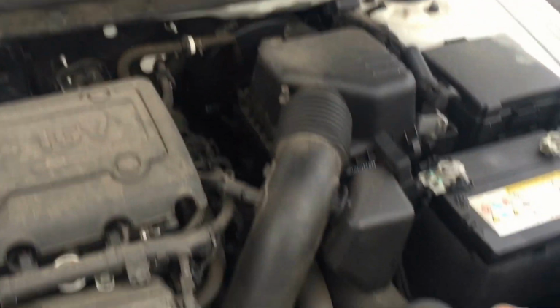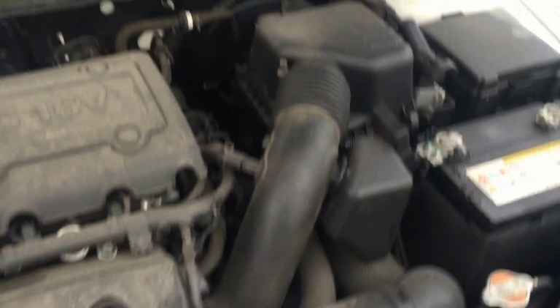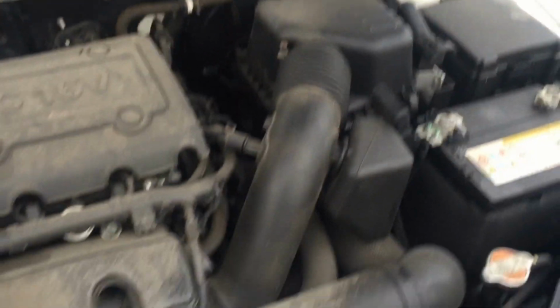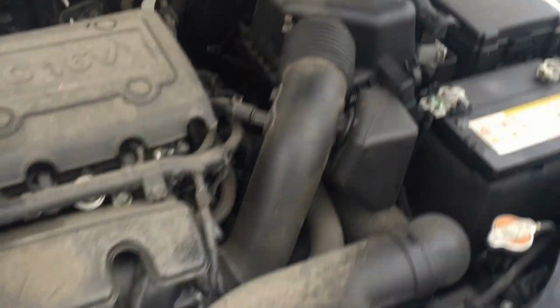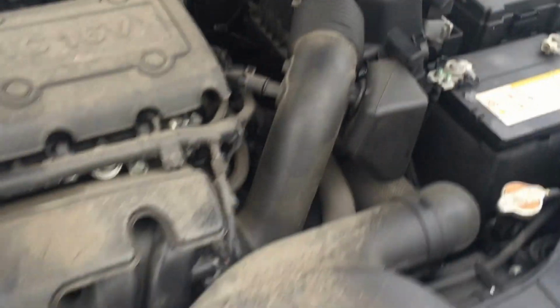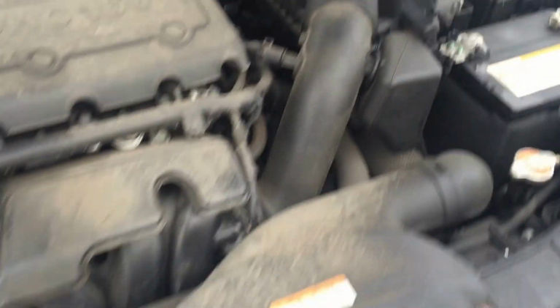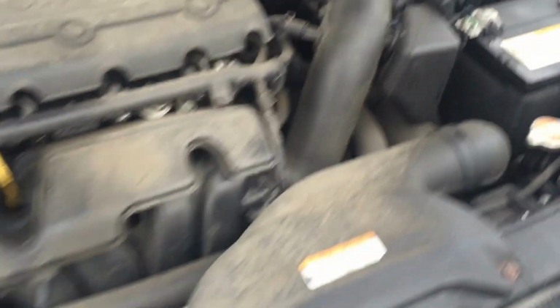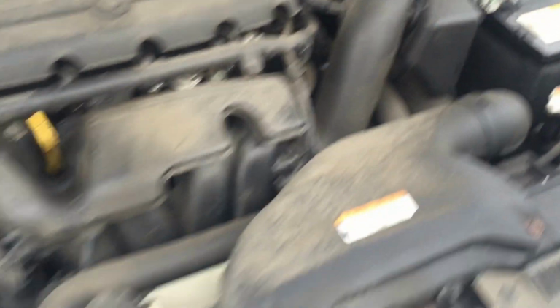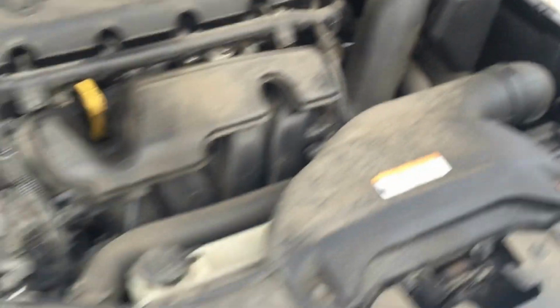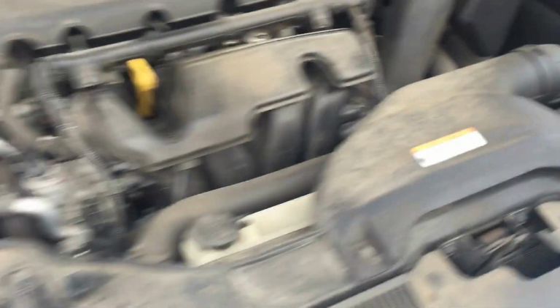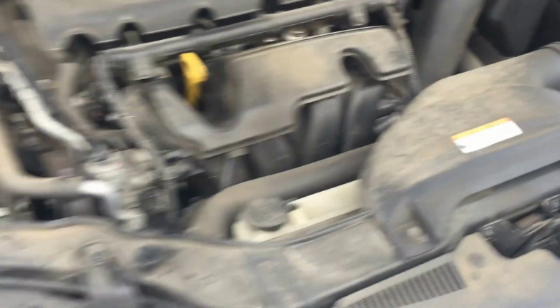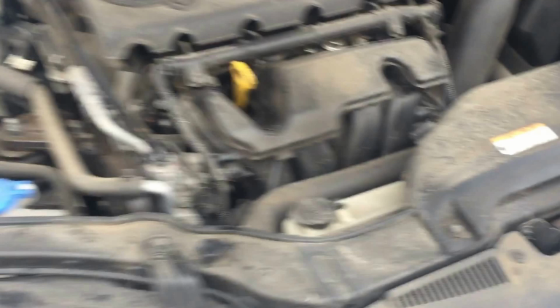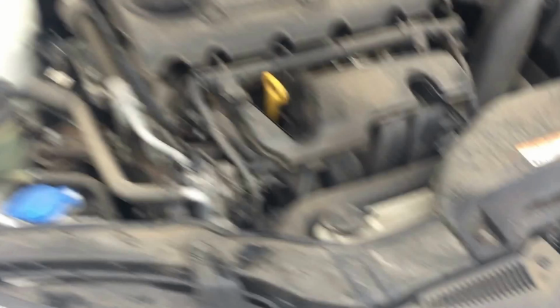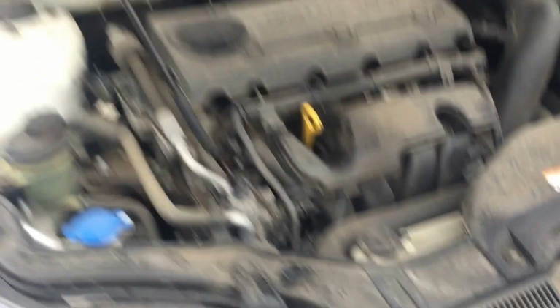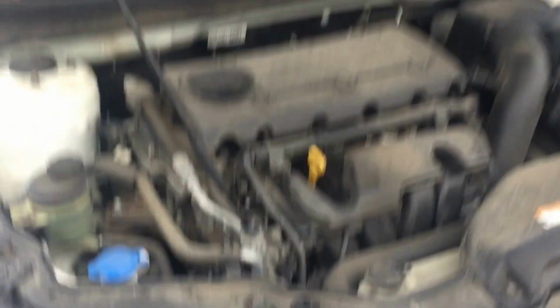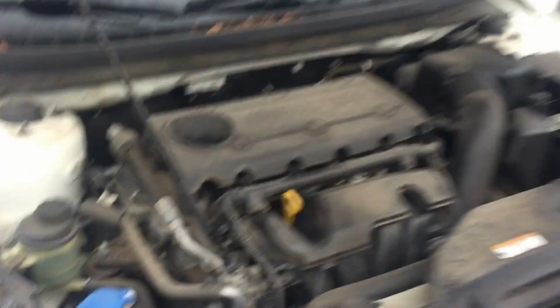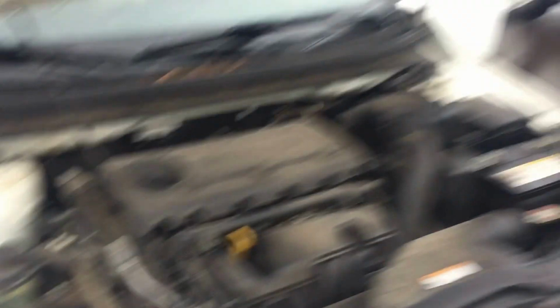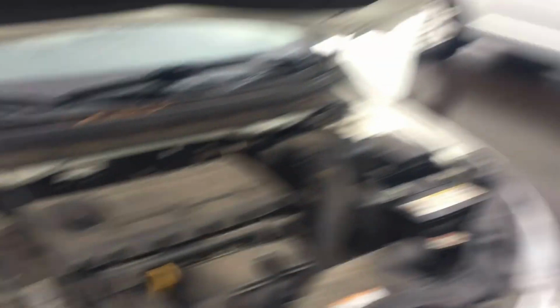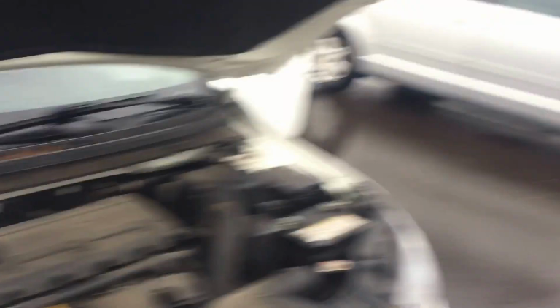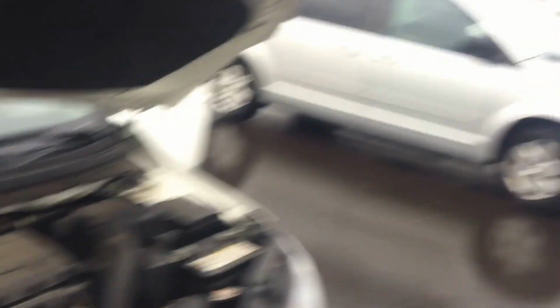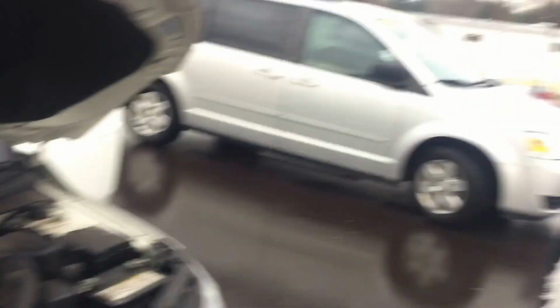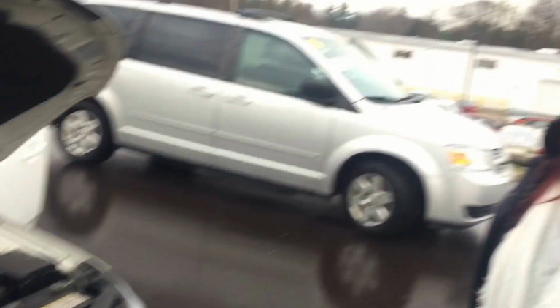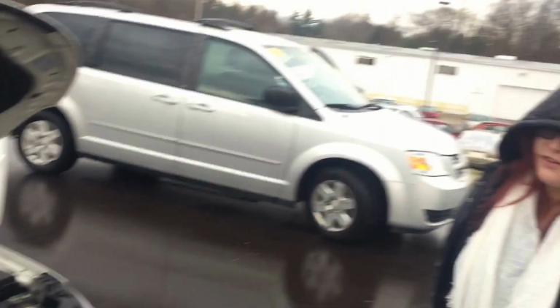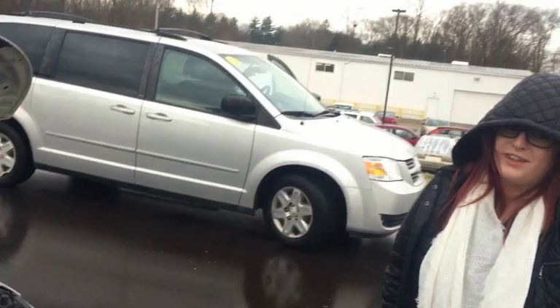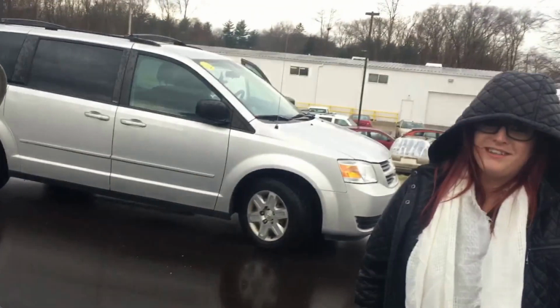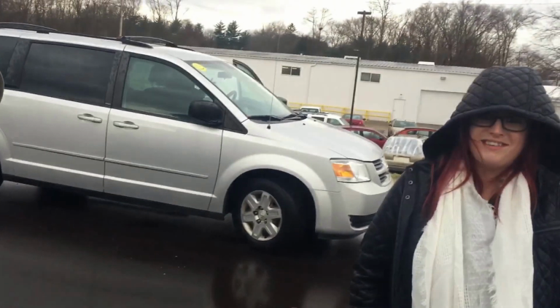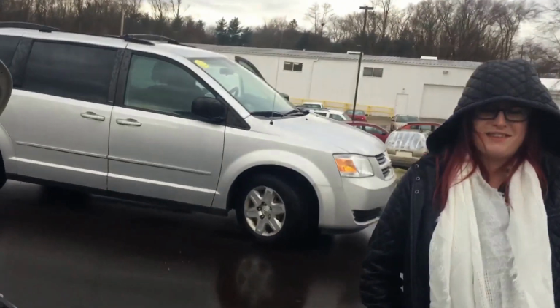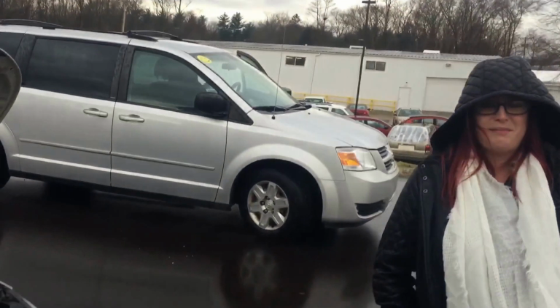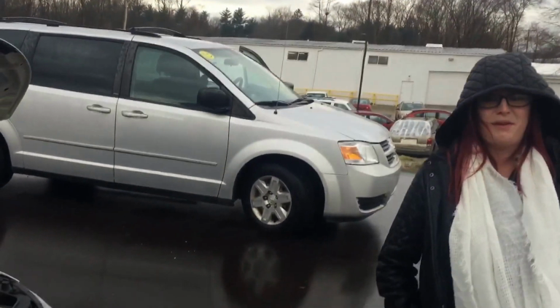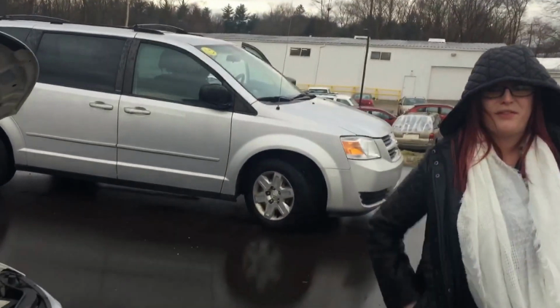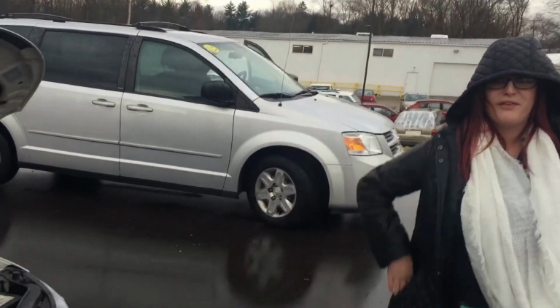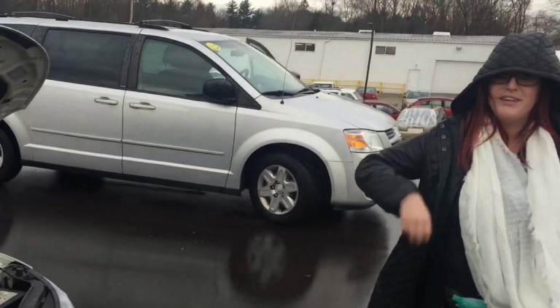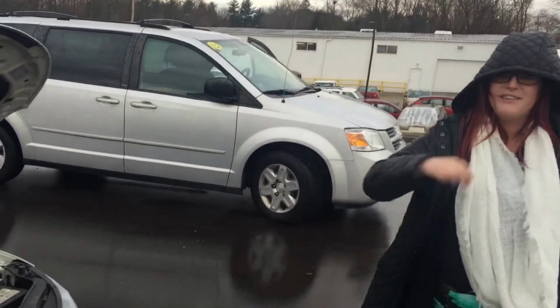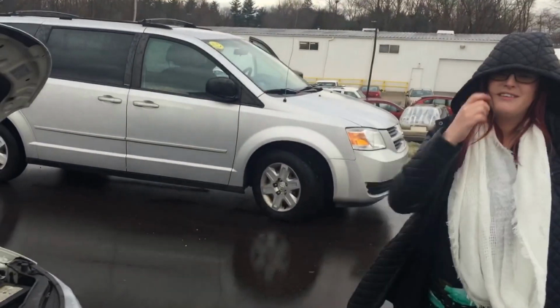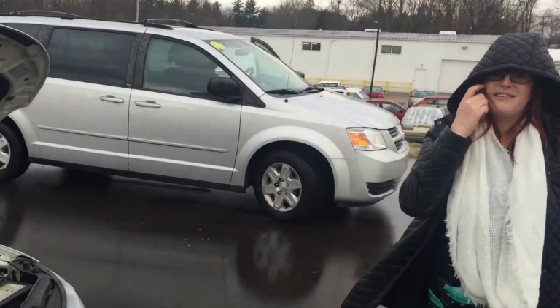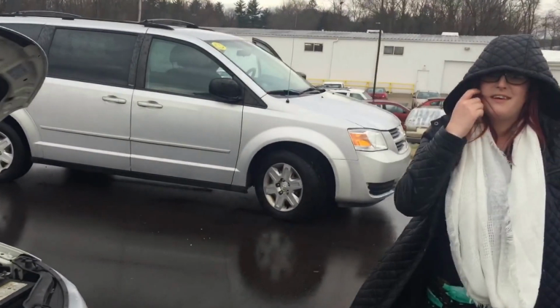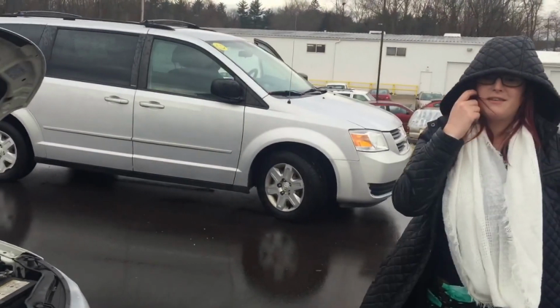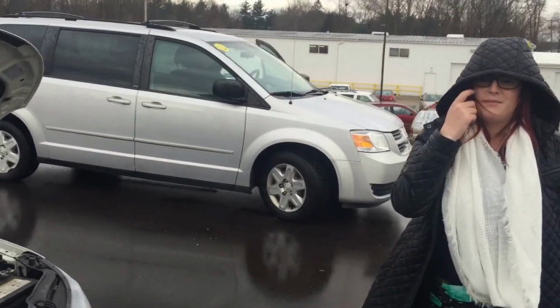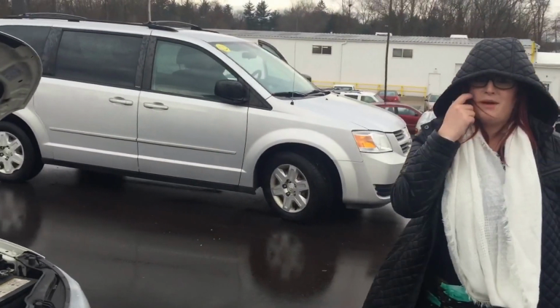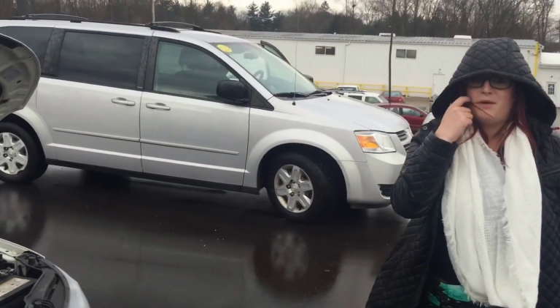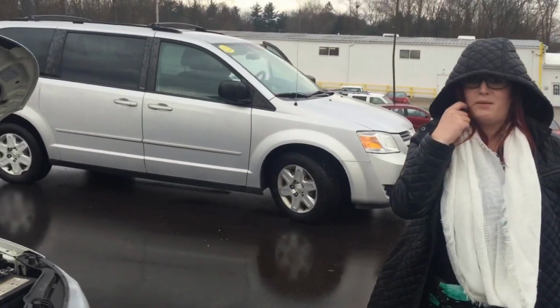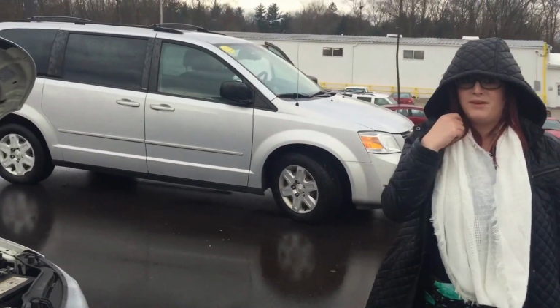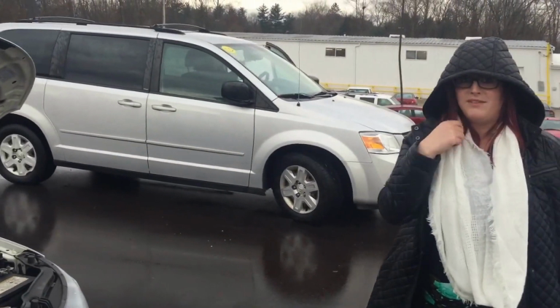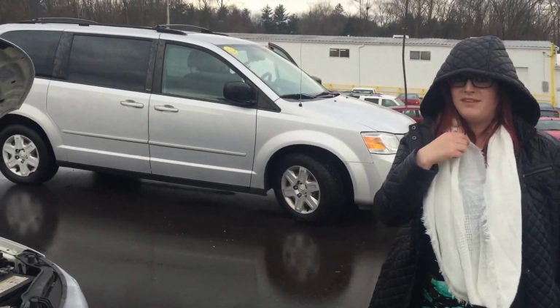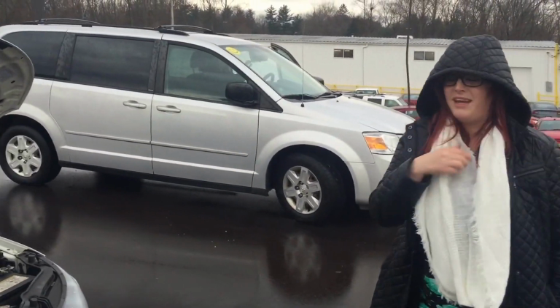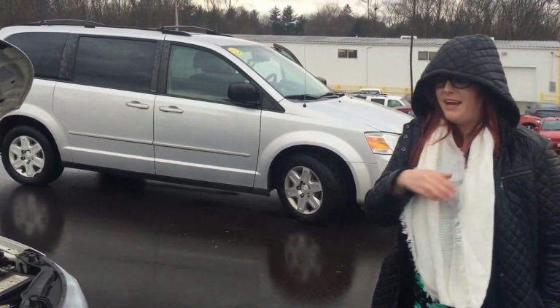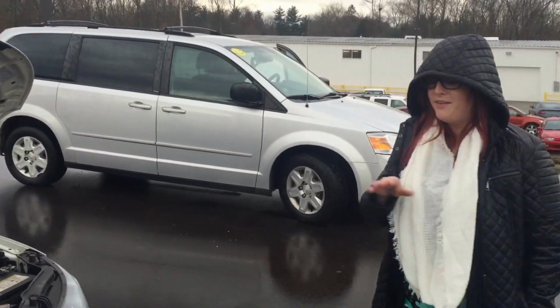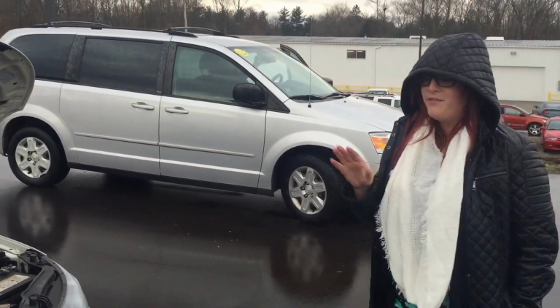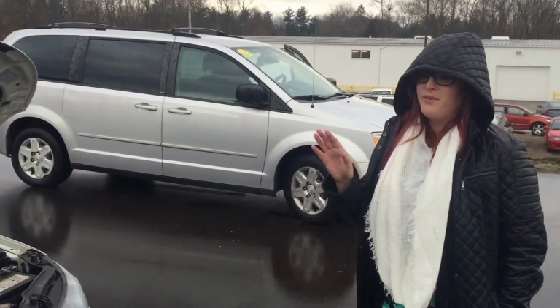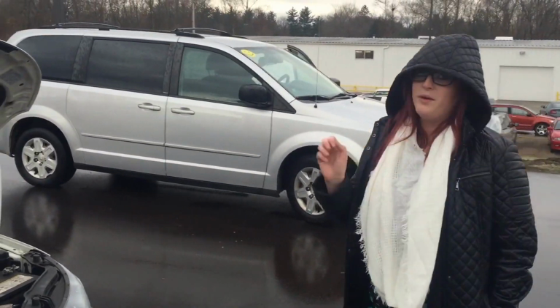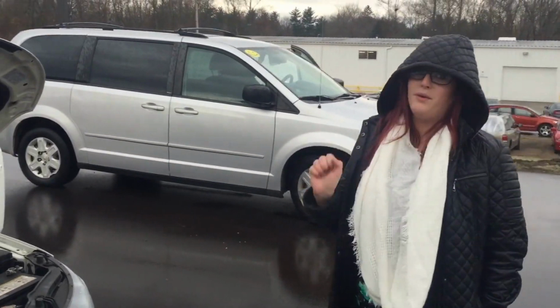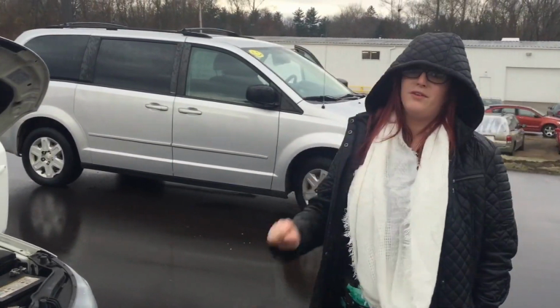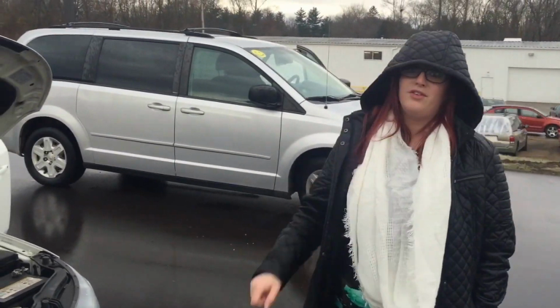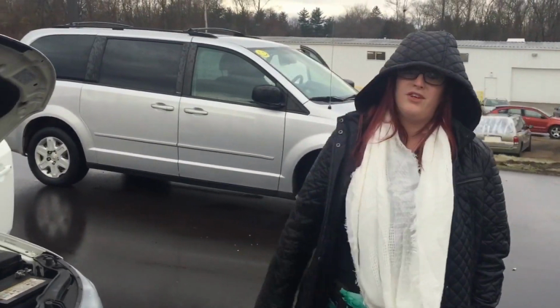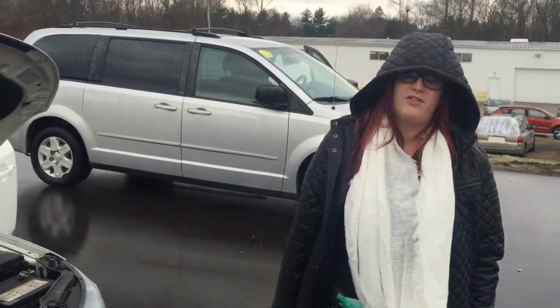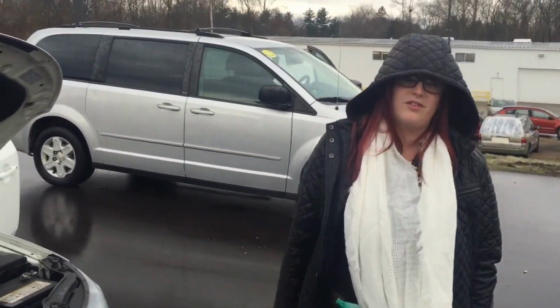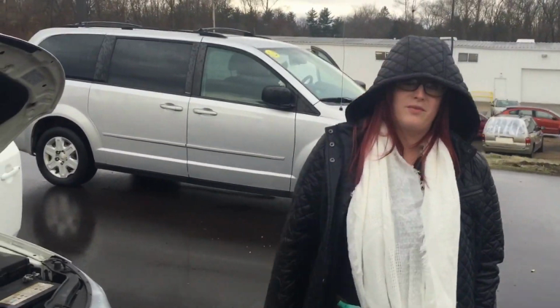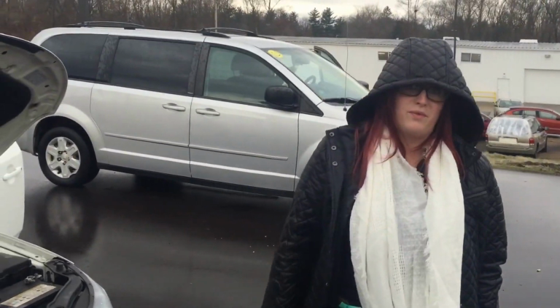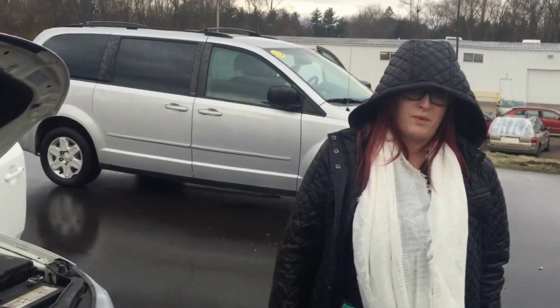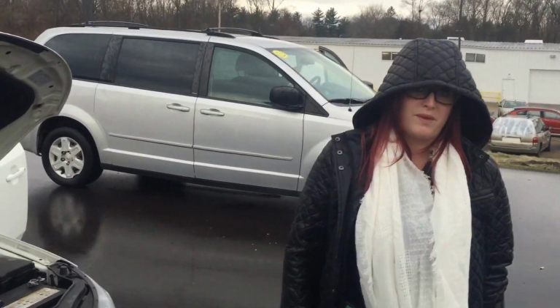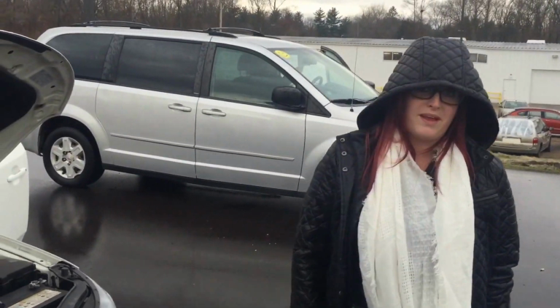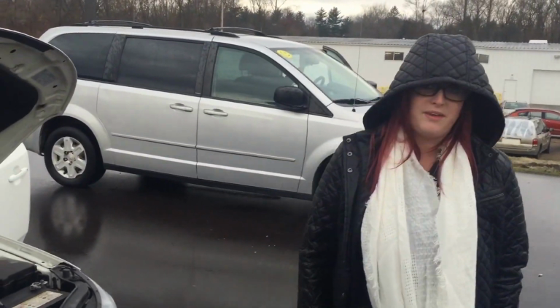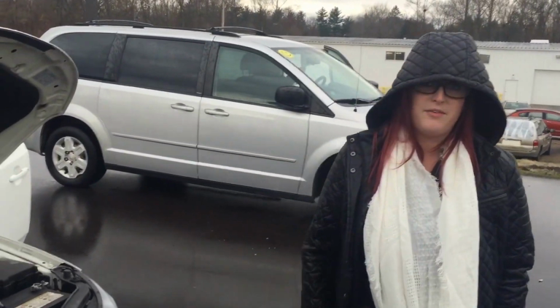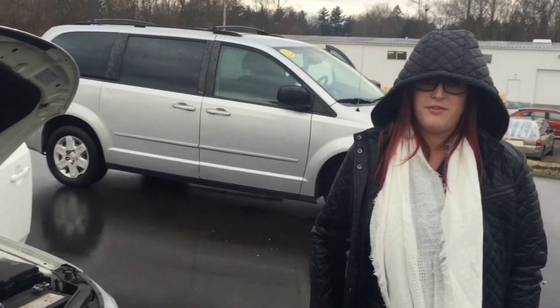Keep in mind, all of our vehicles do come with a free 36-month, 36,000-mile warranty and free oil changes for life.